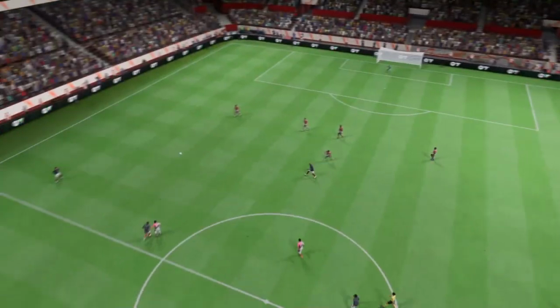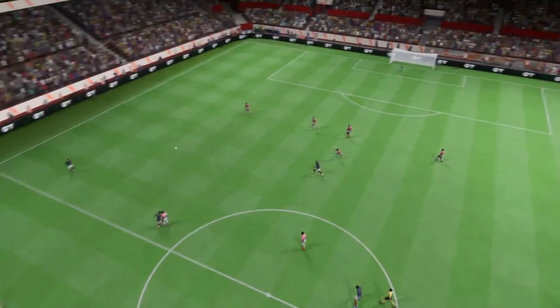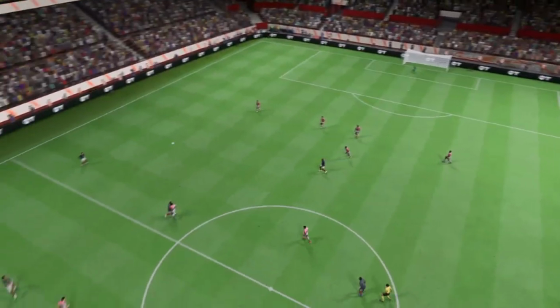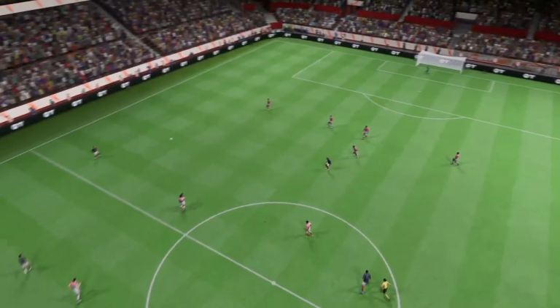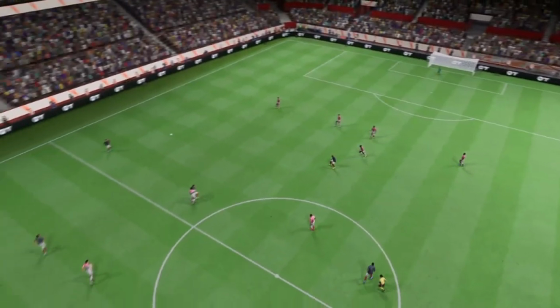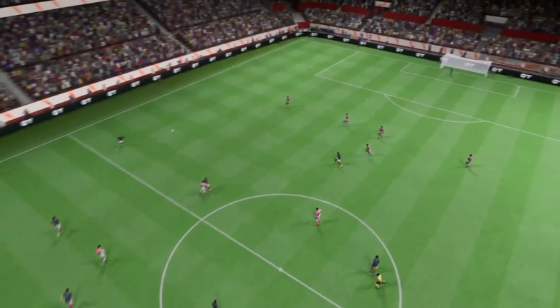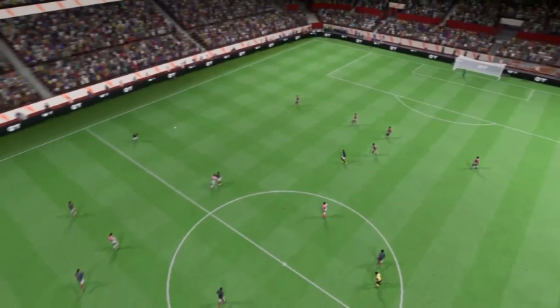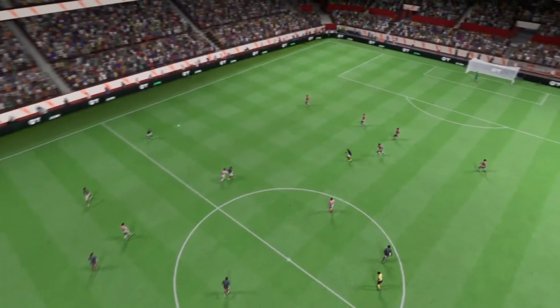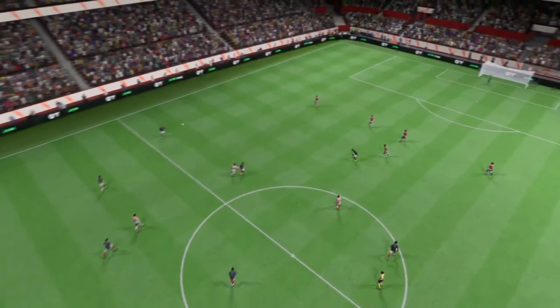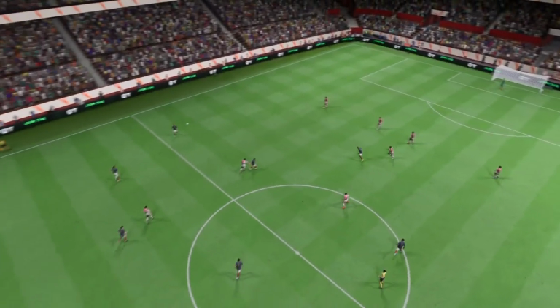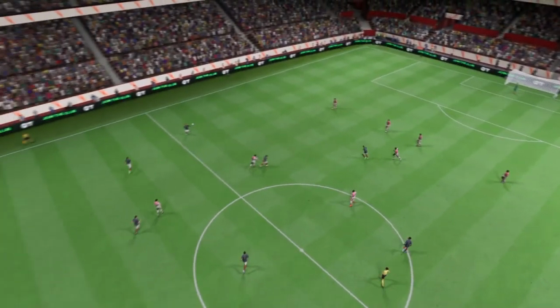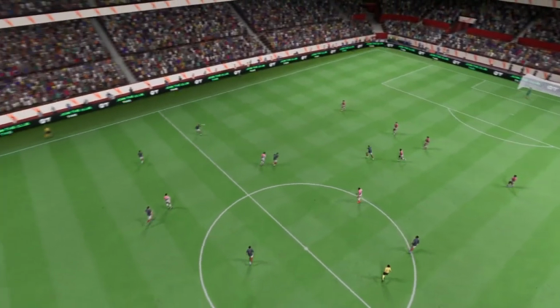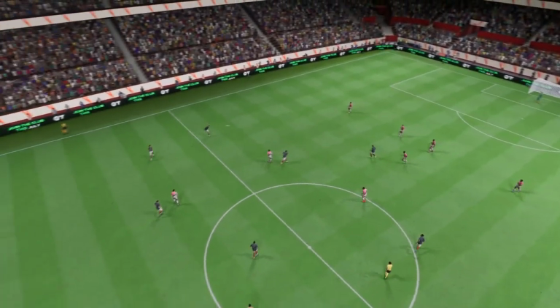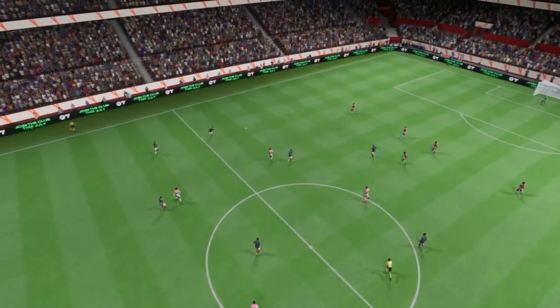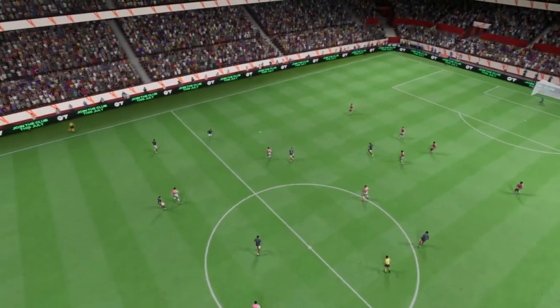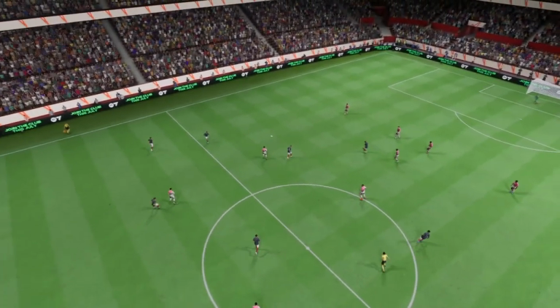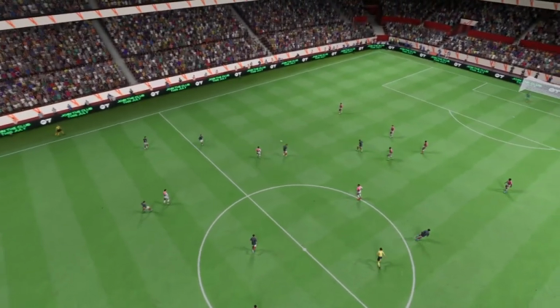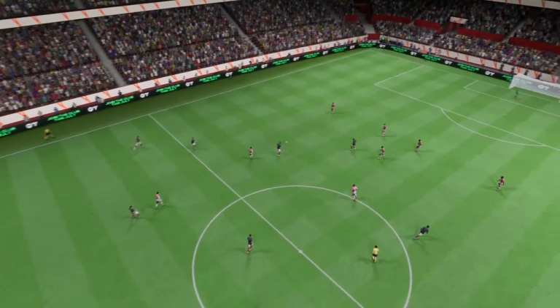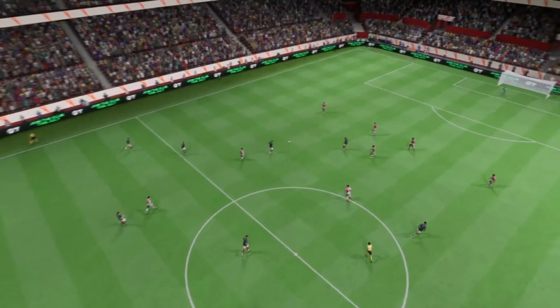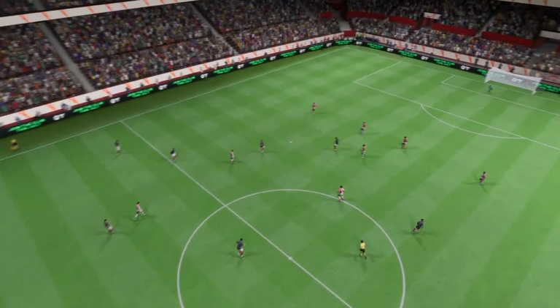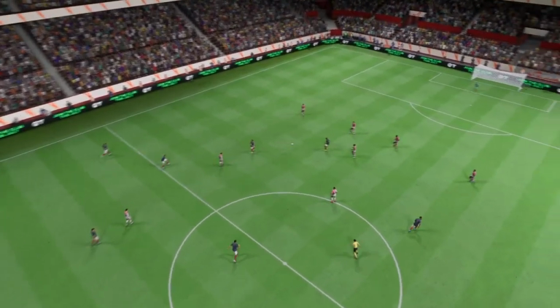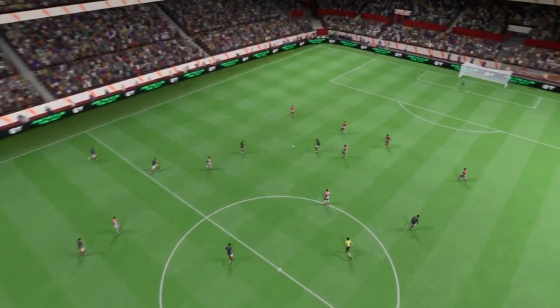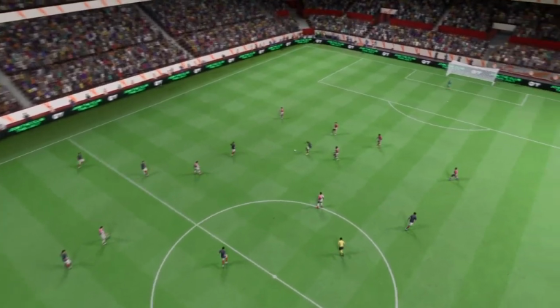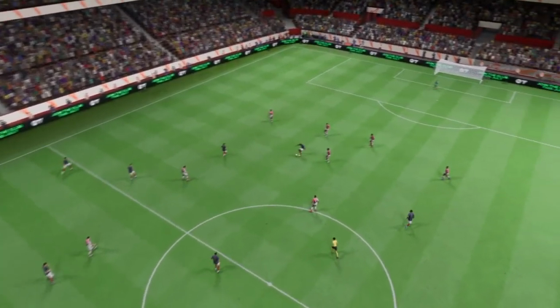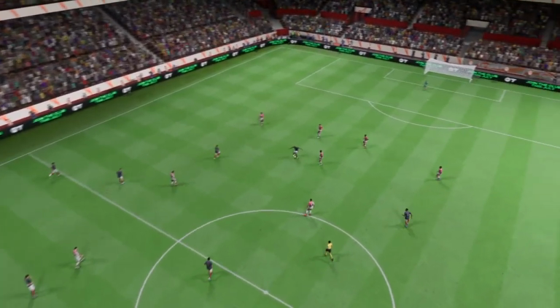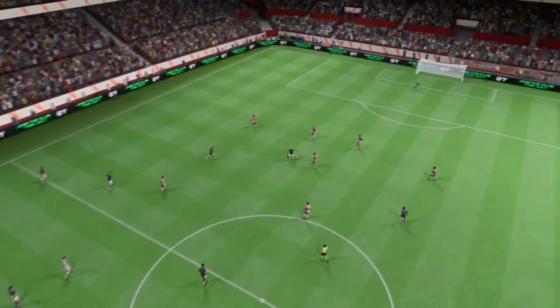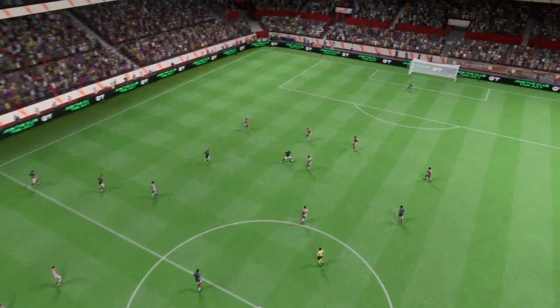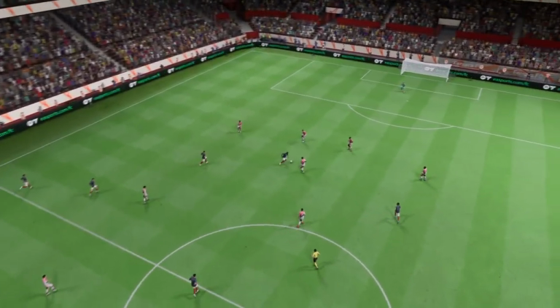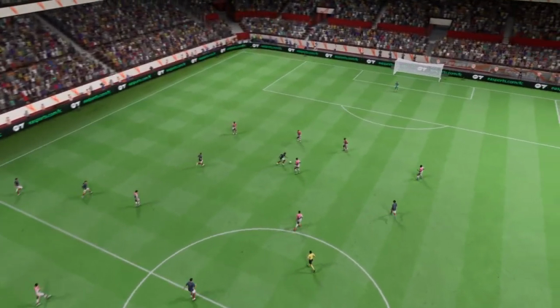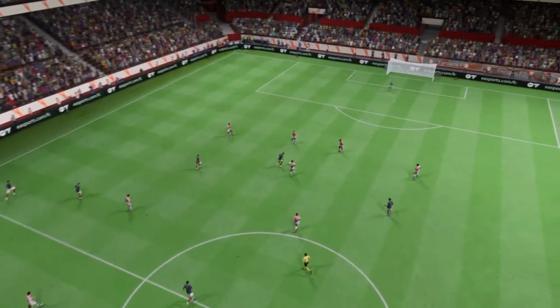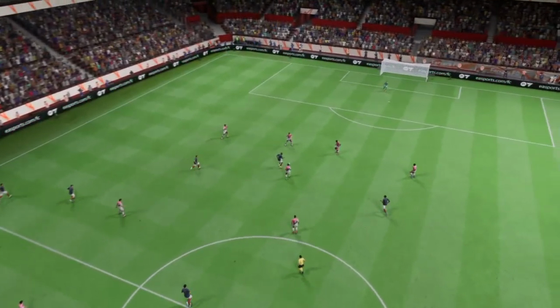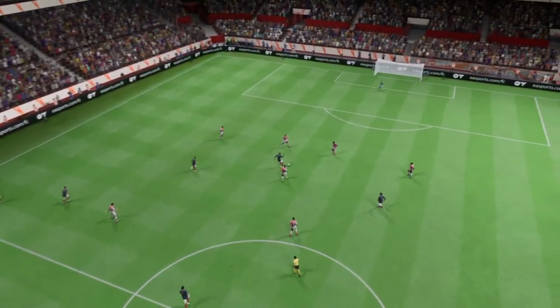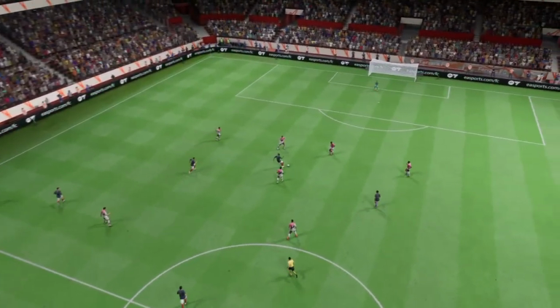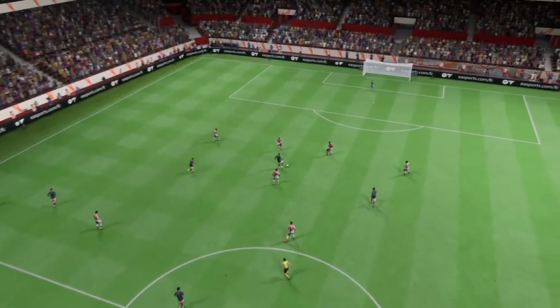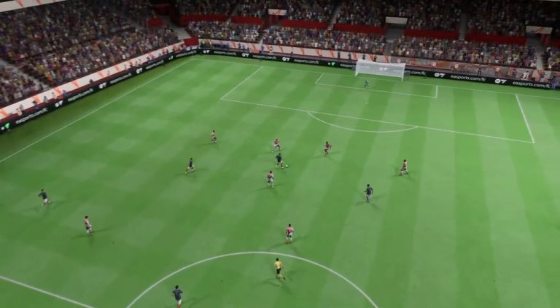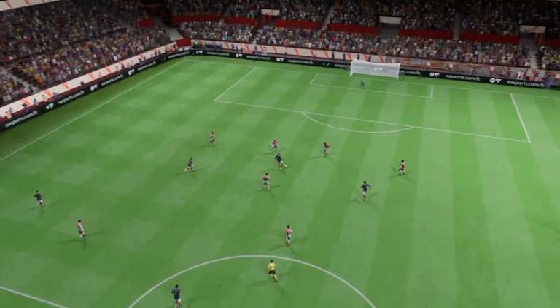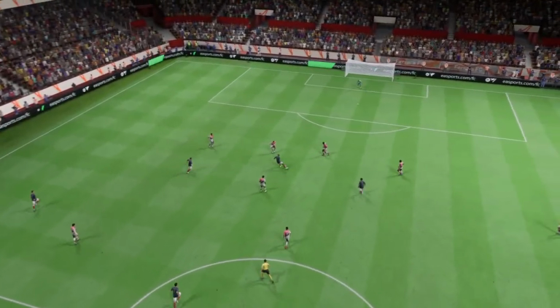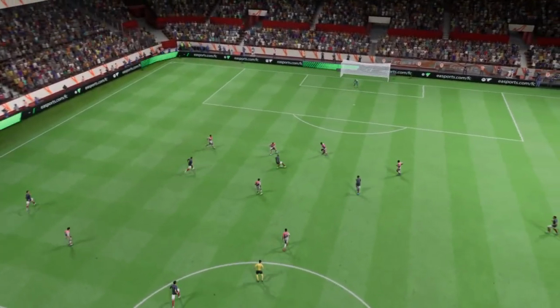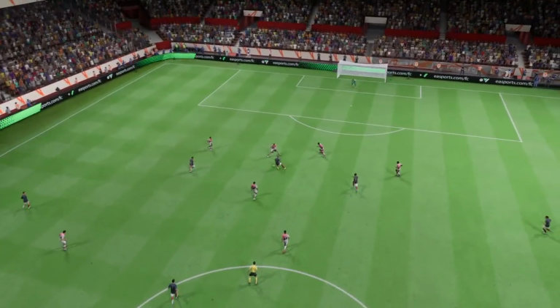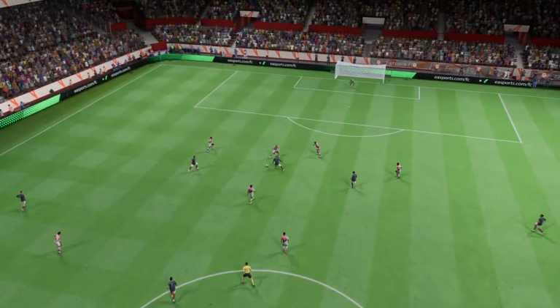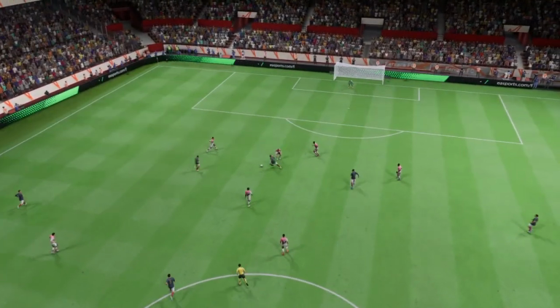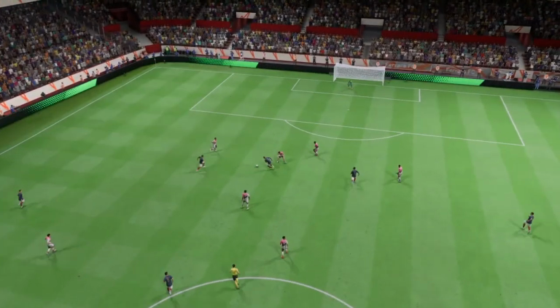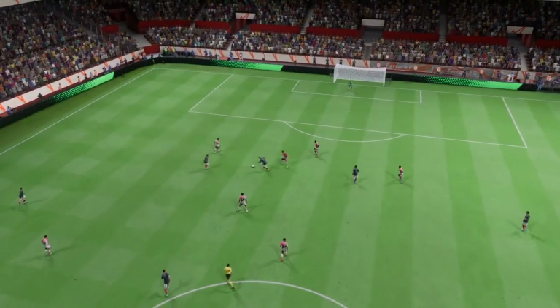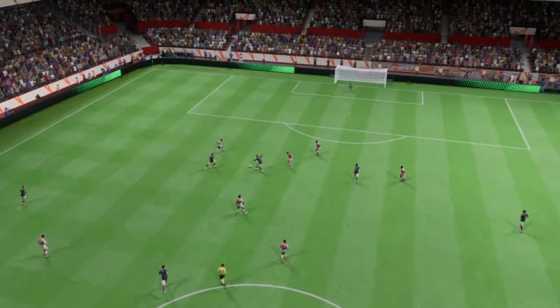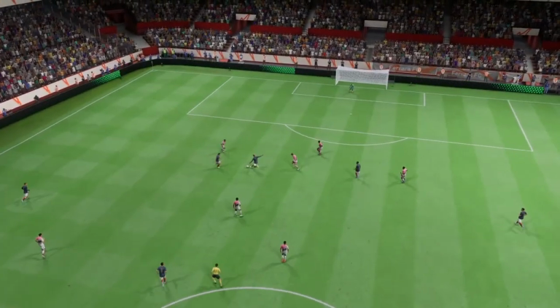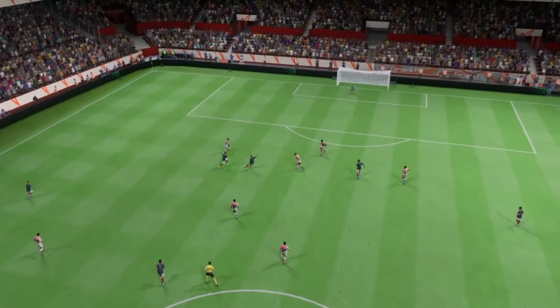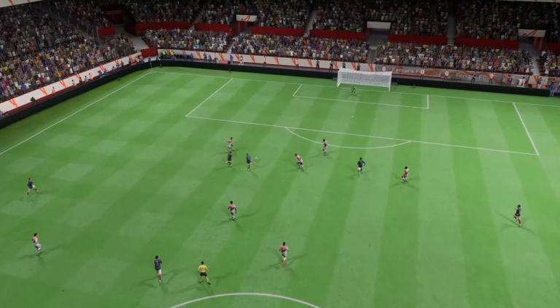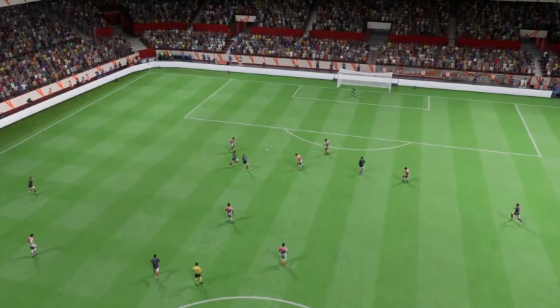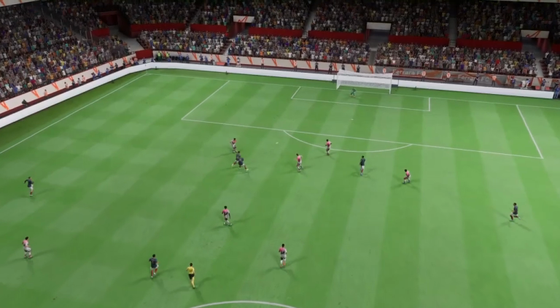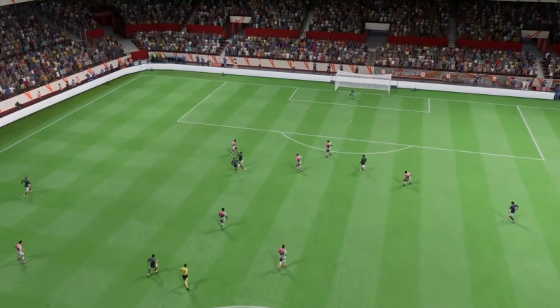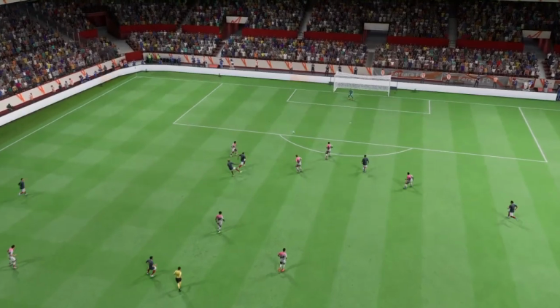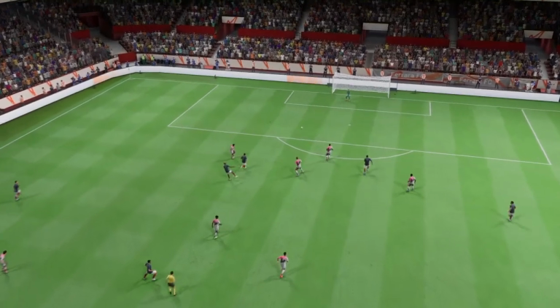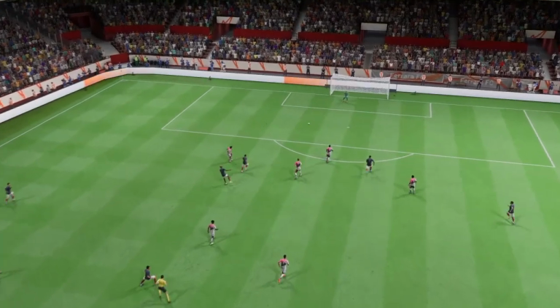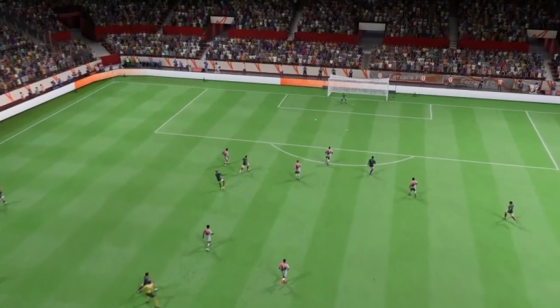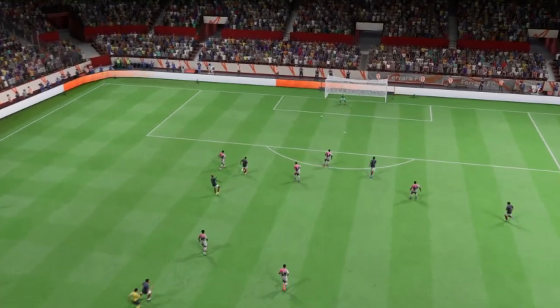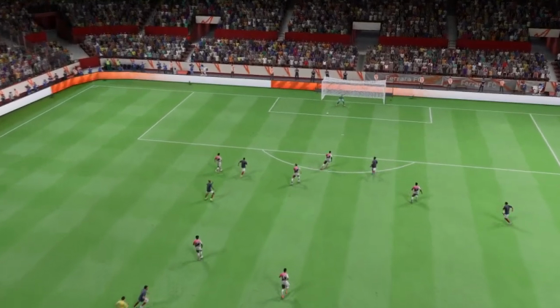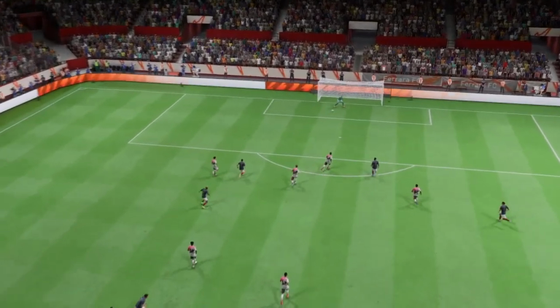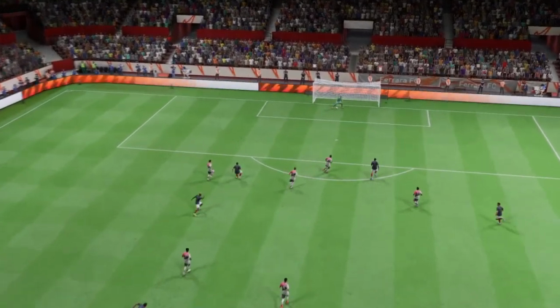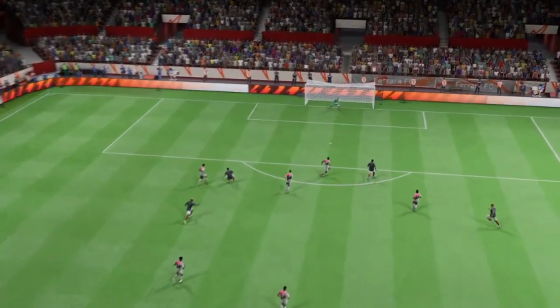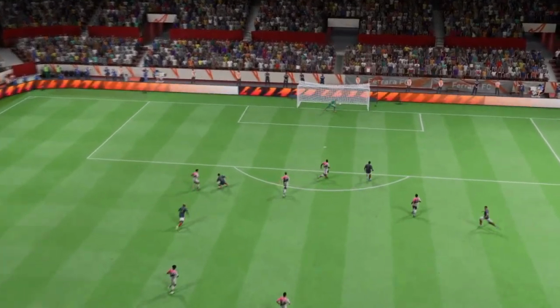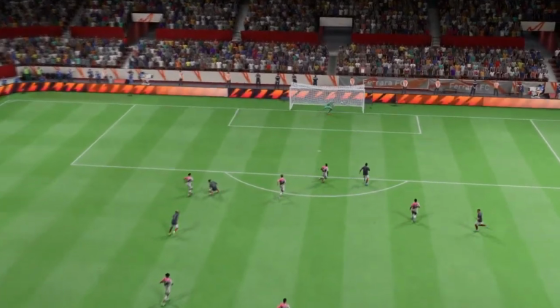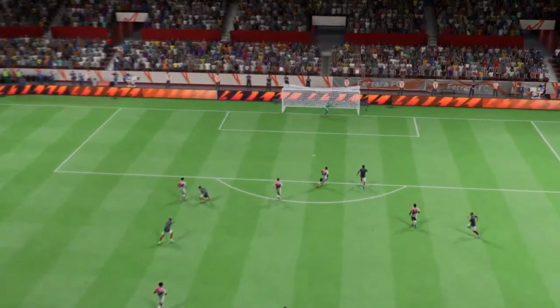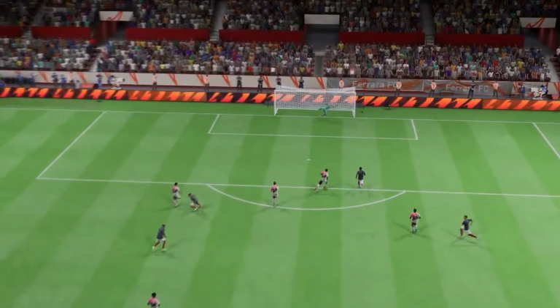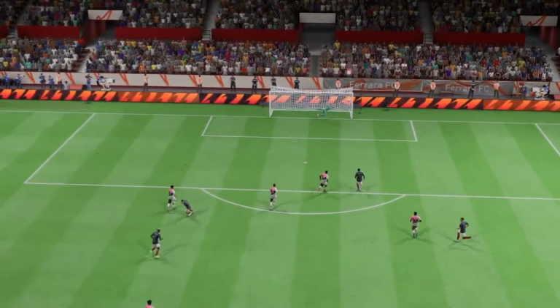Well, here it is again, and wow — just take a look at this. He's absolutely nailed this one. What a strike that is from distance.